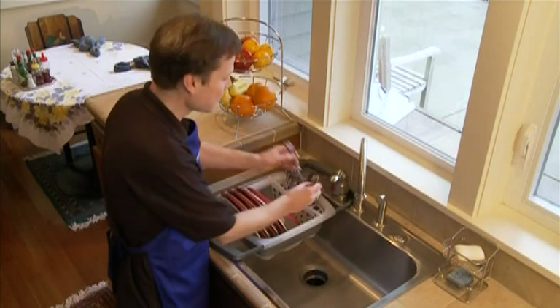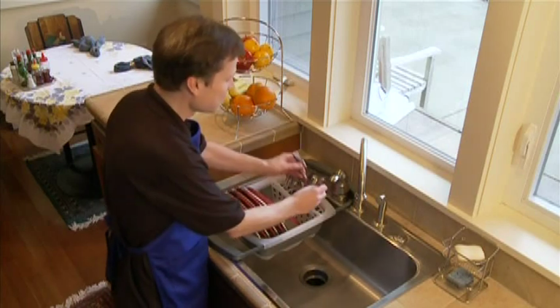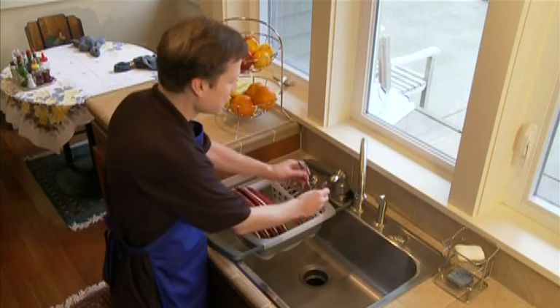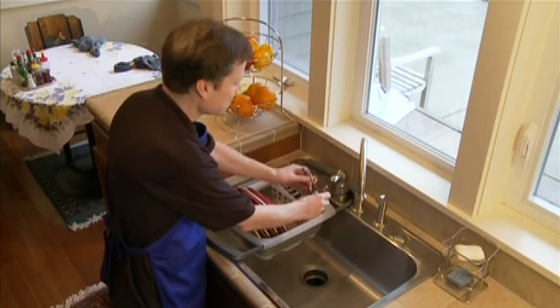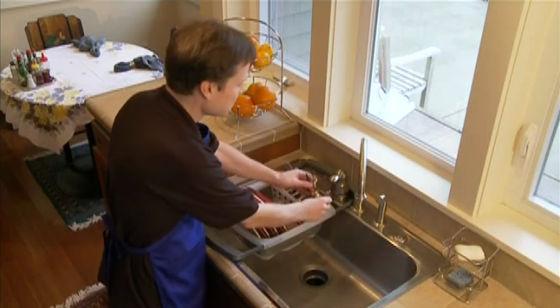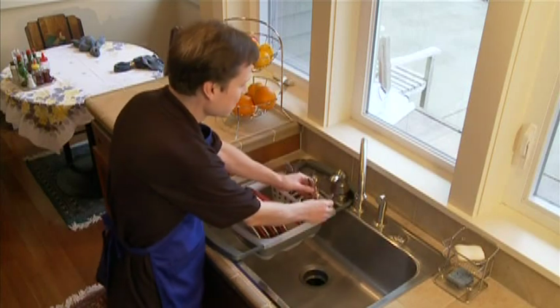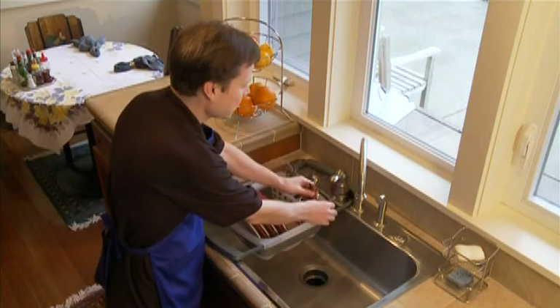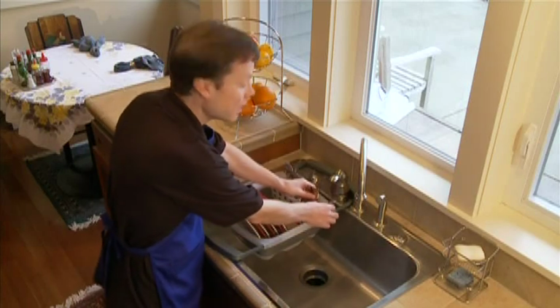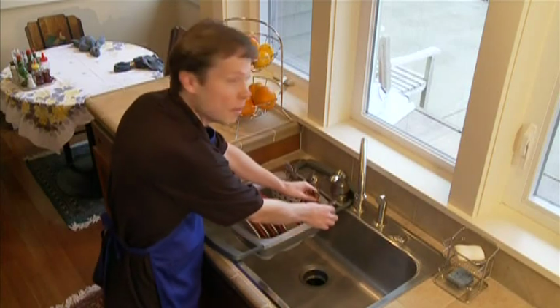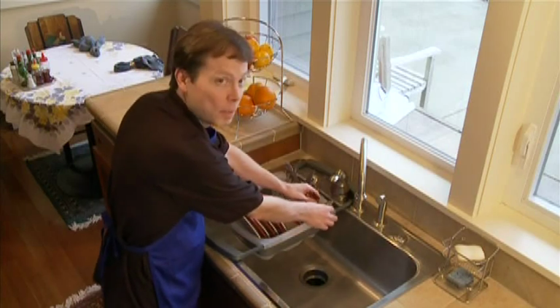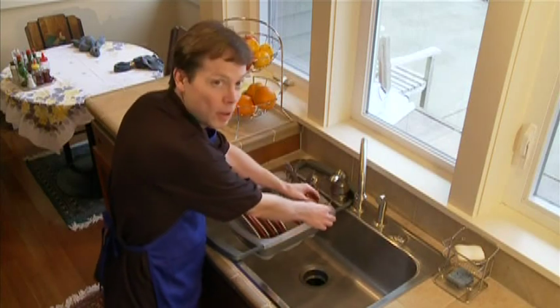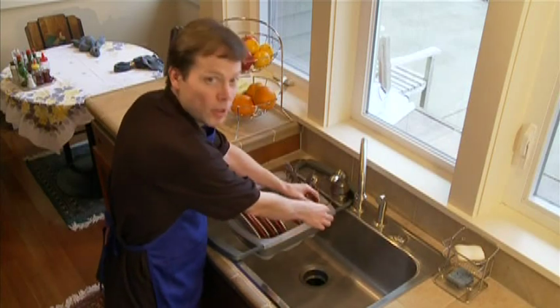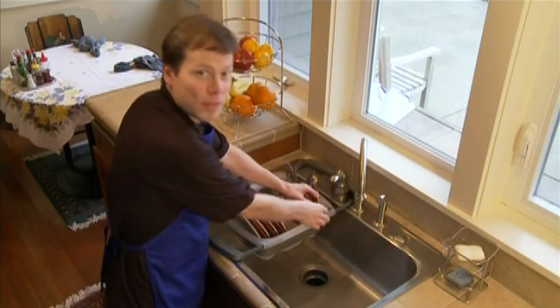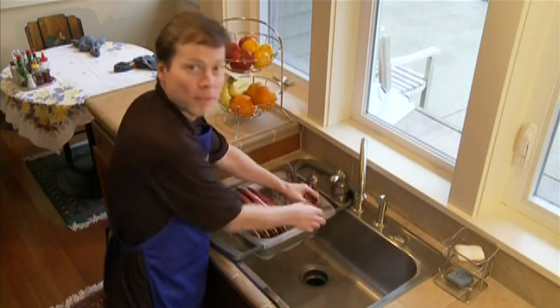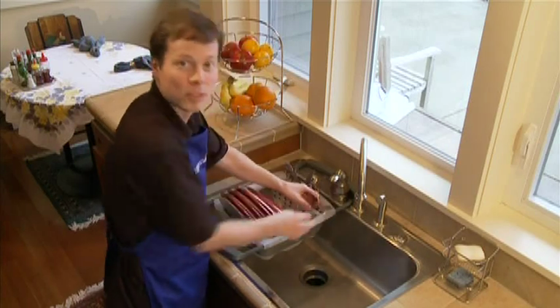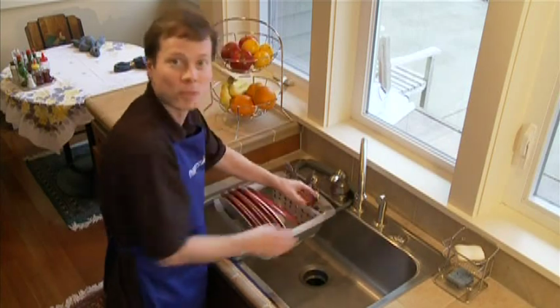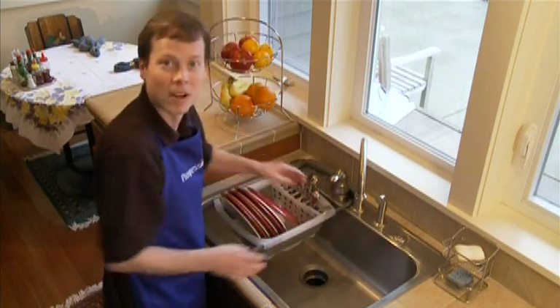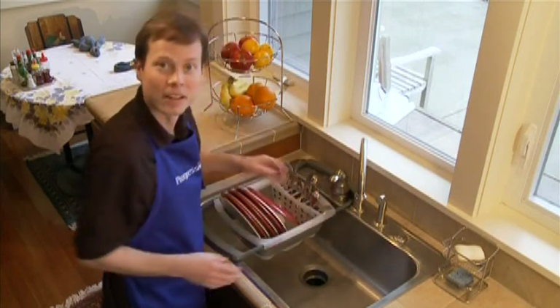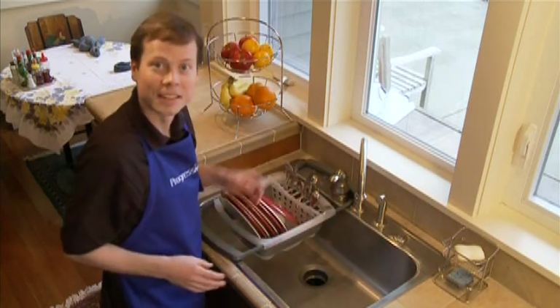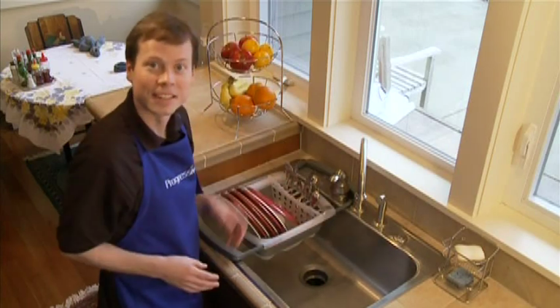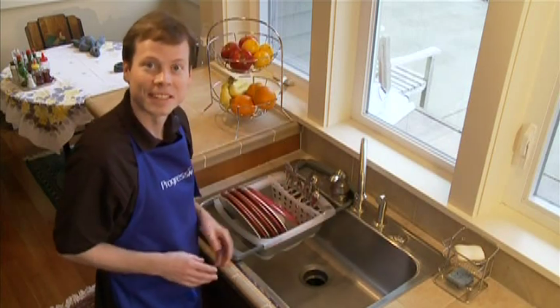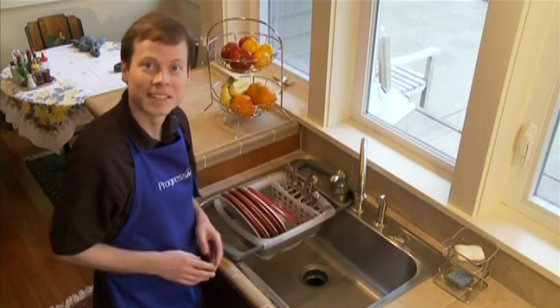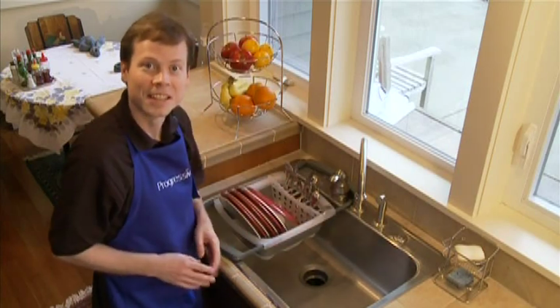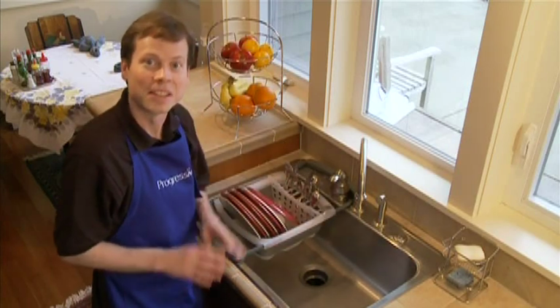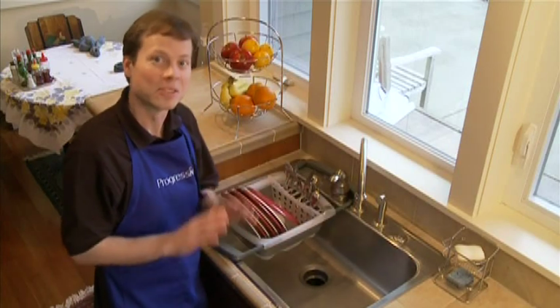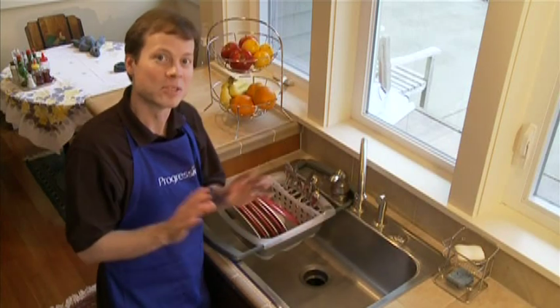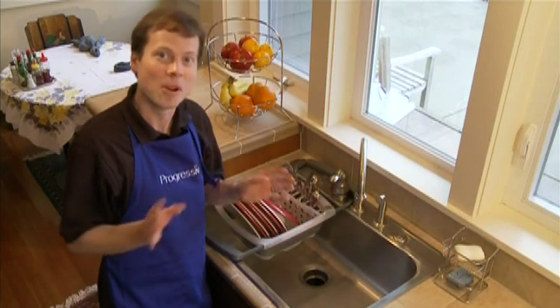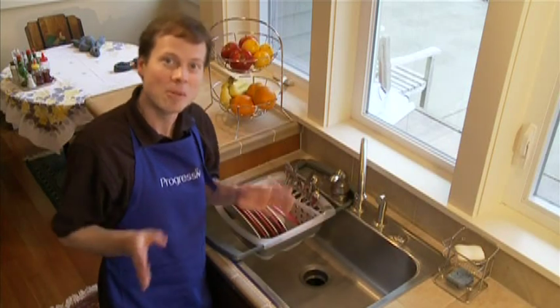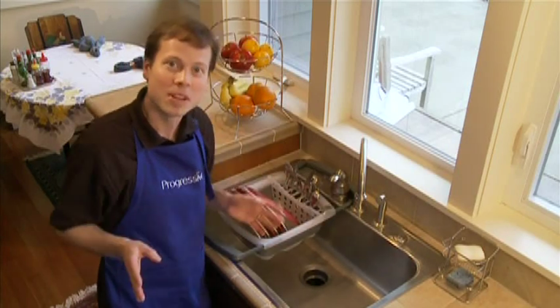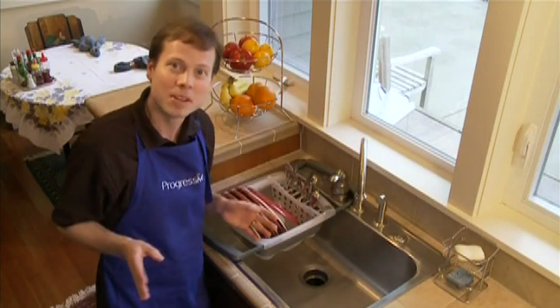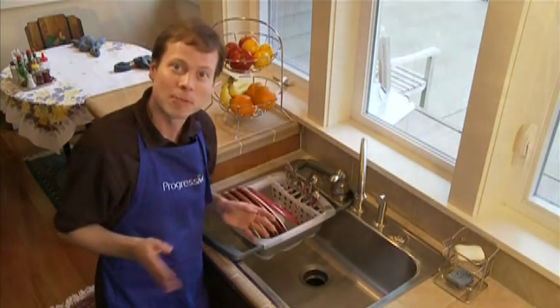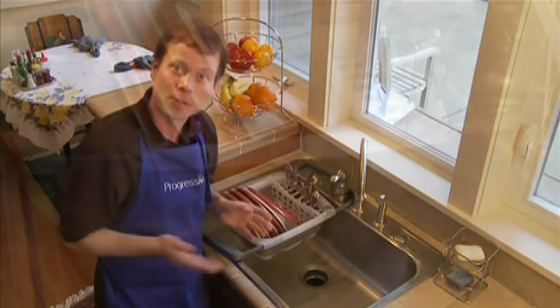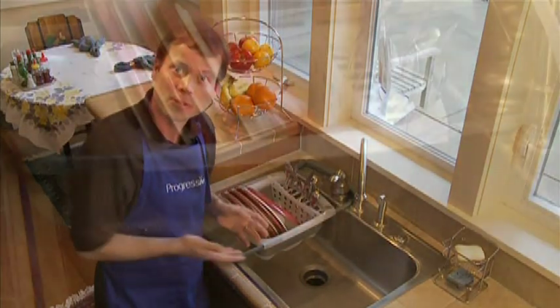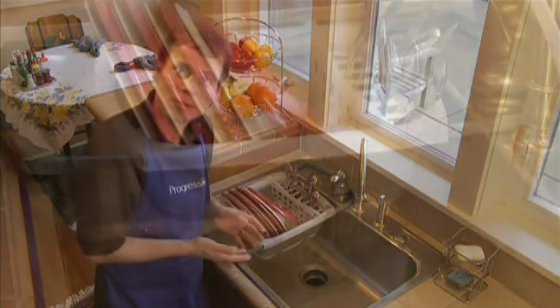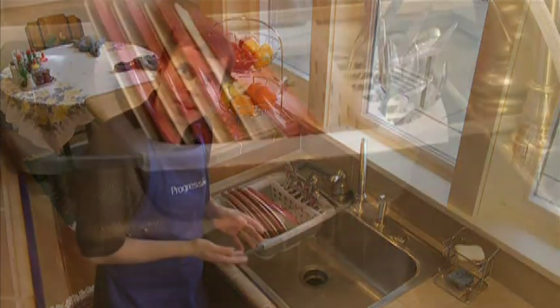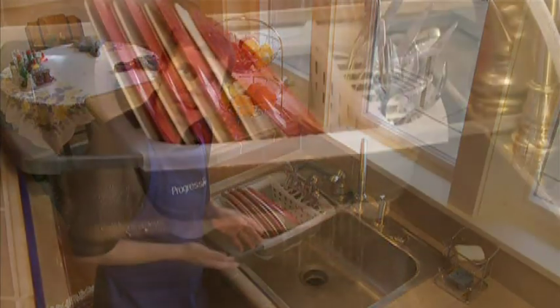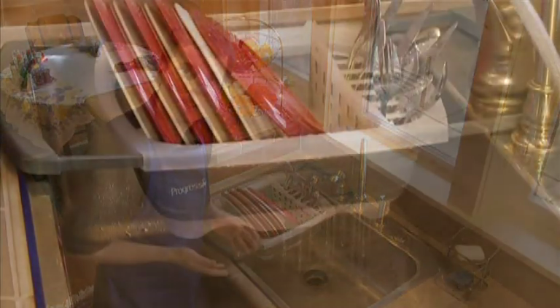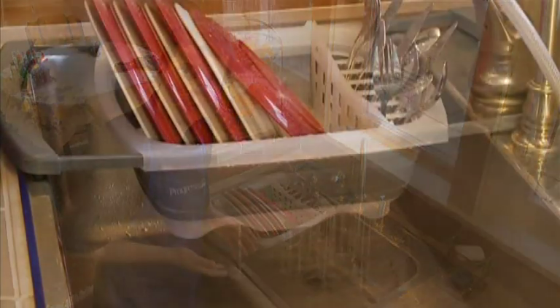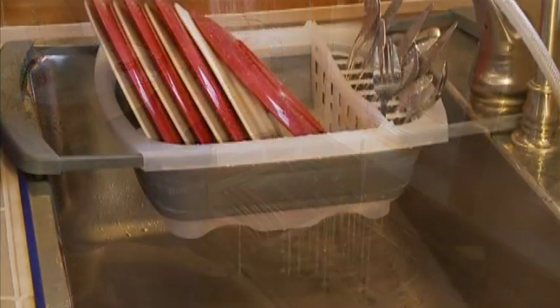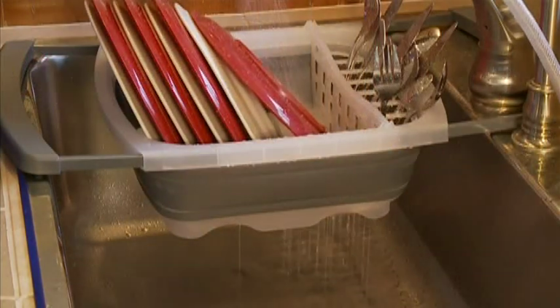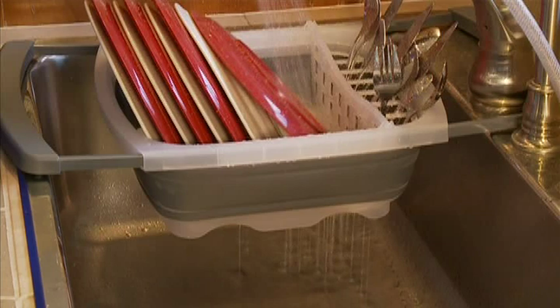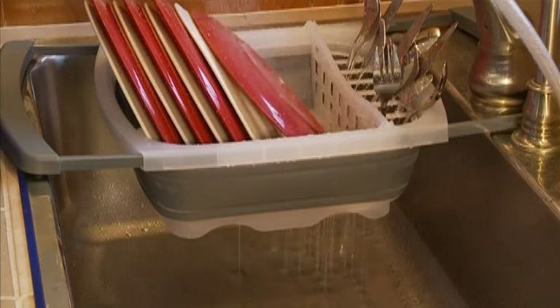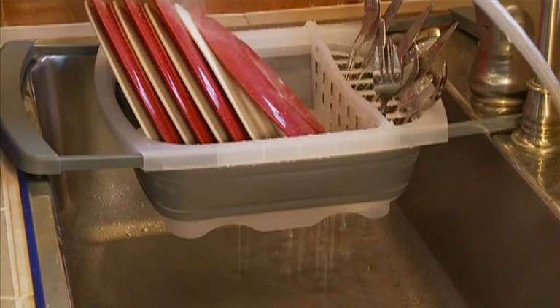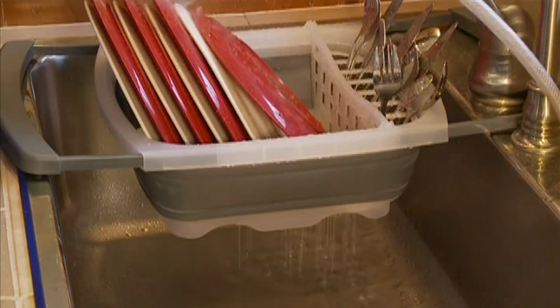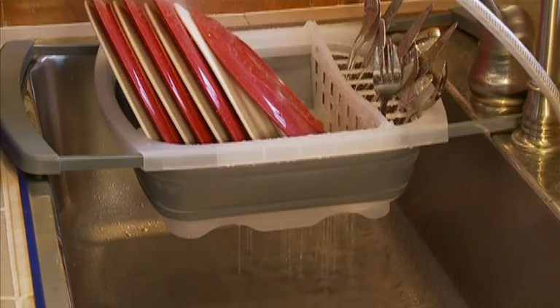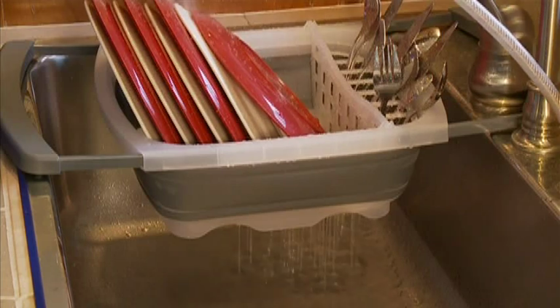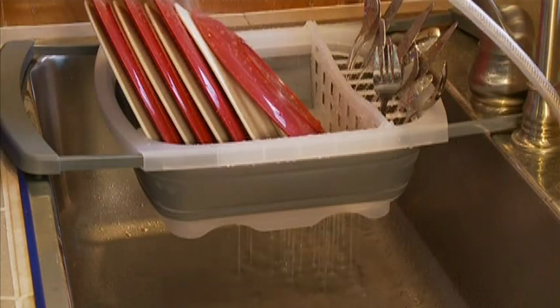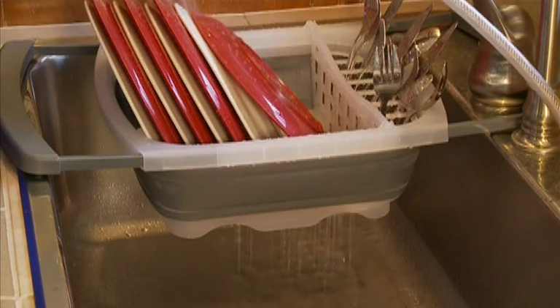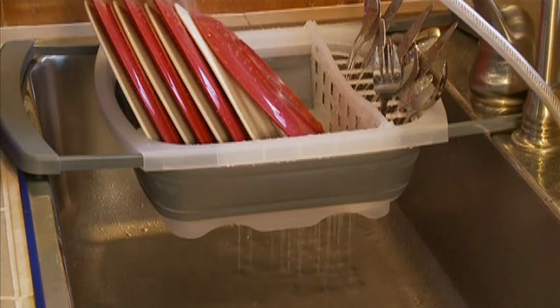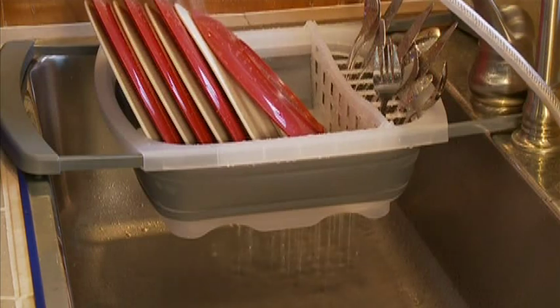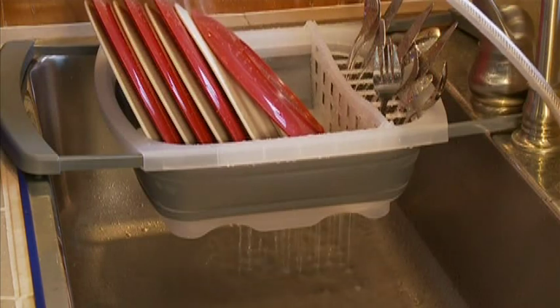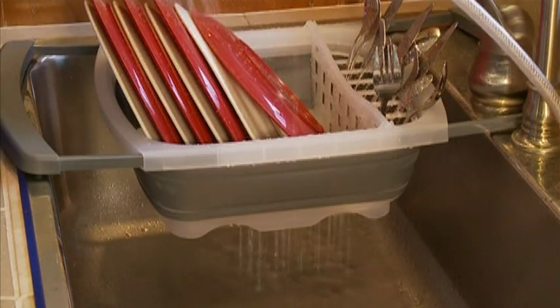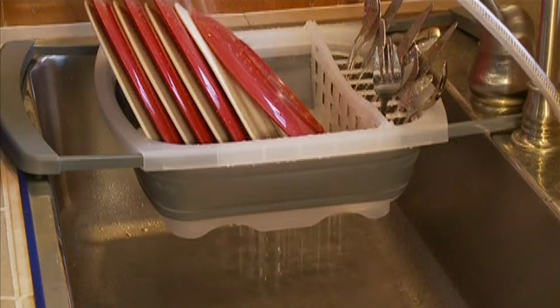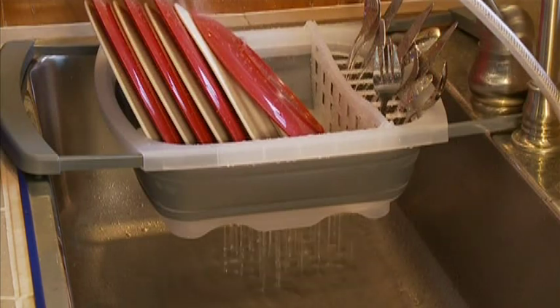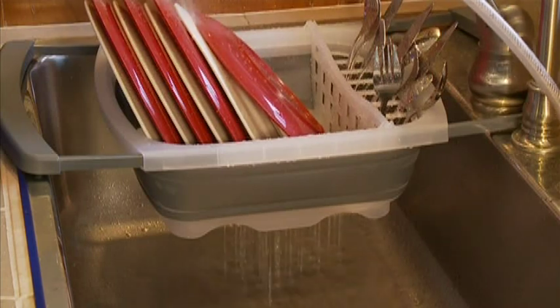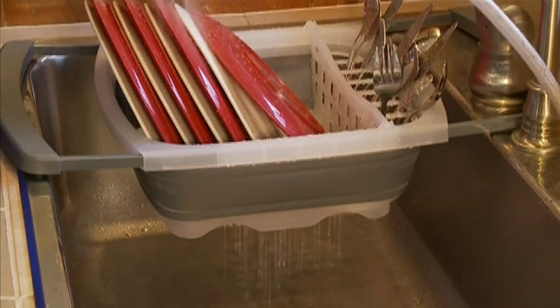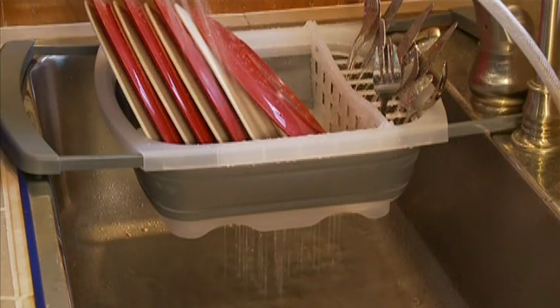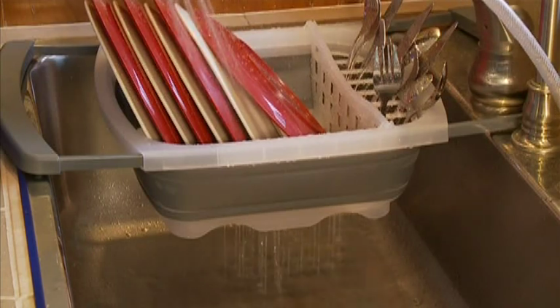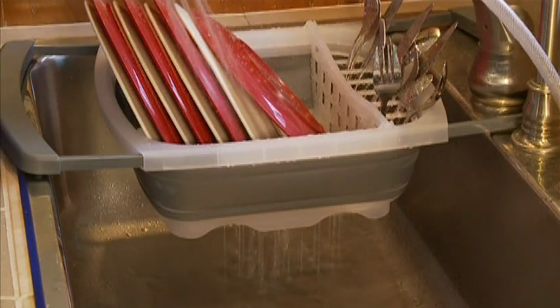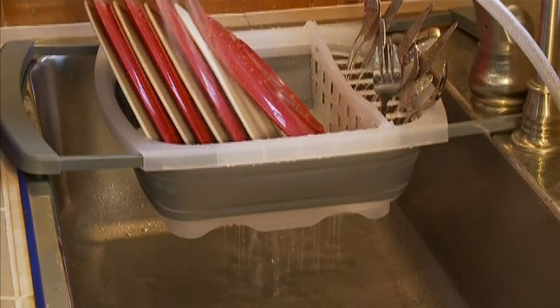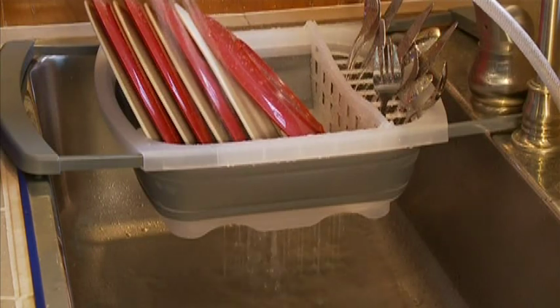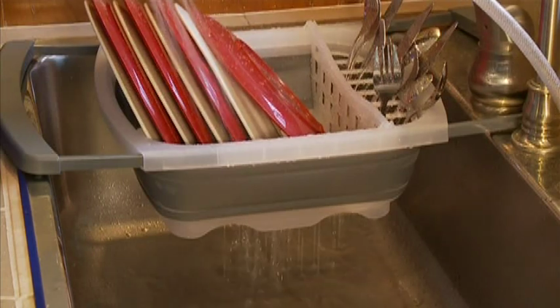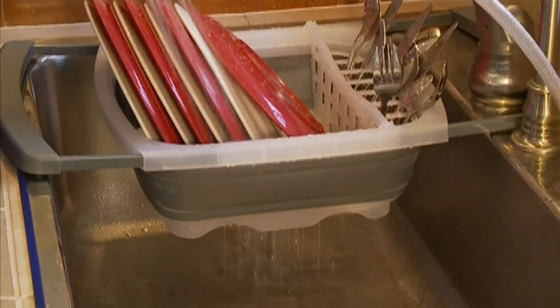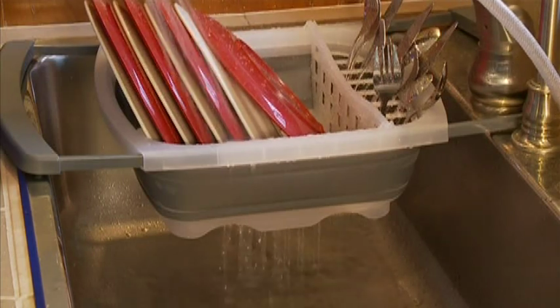And the beauty of this product is there's no need for a tray underneath. Your dishes will drain directly into the sink.